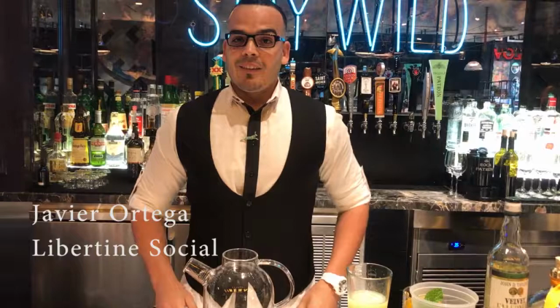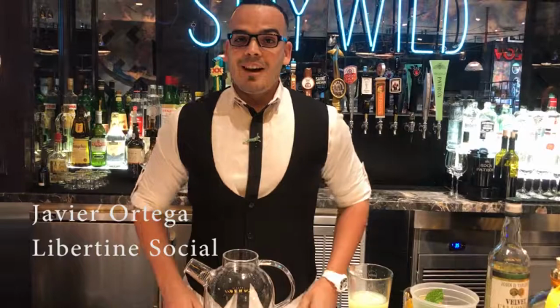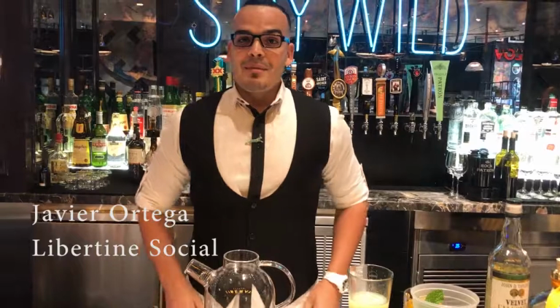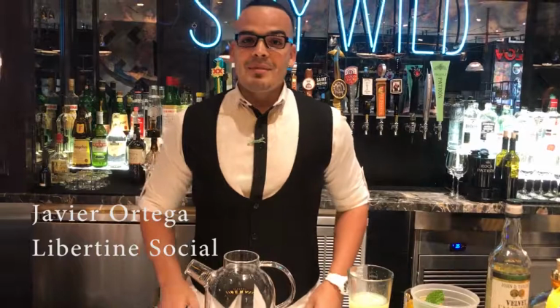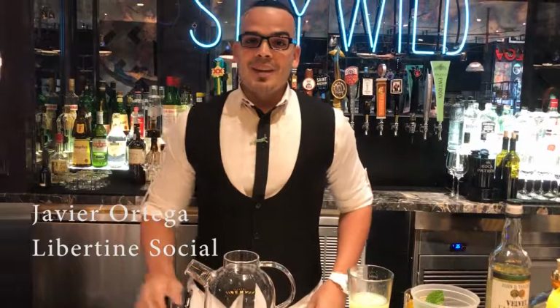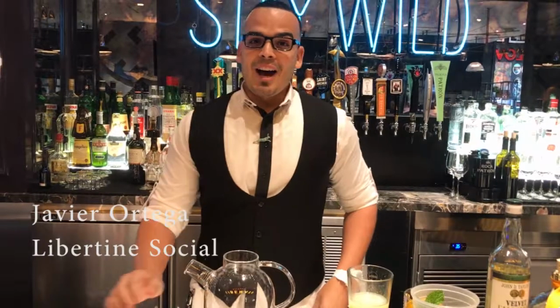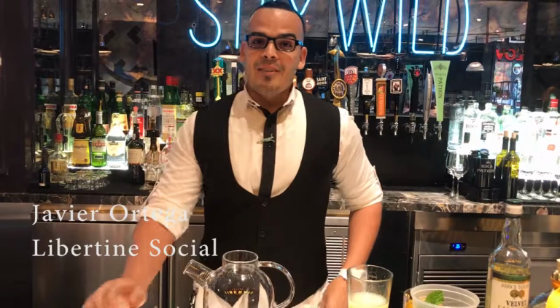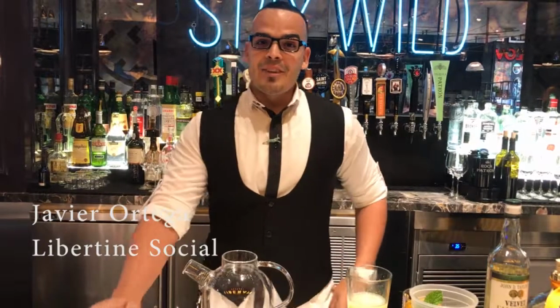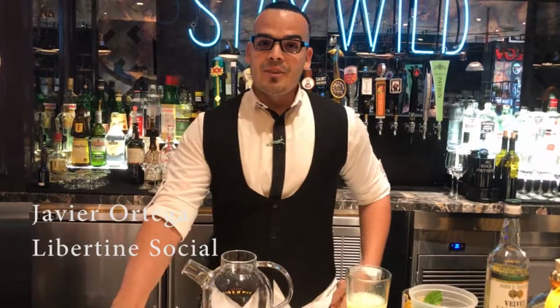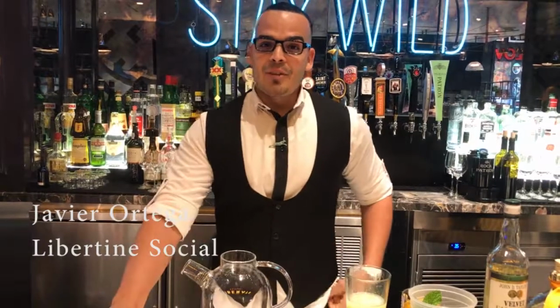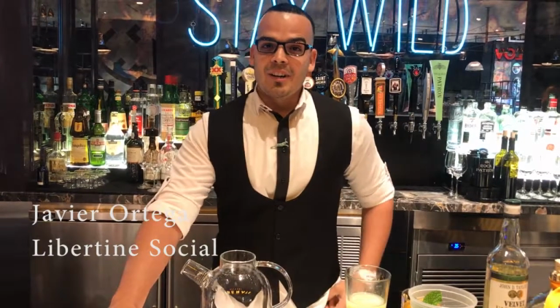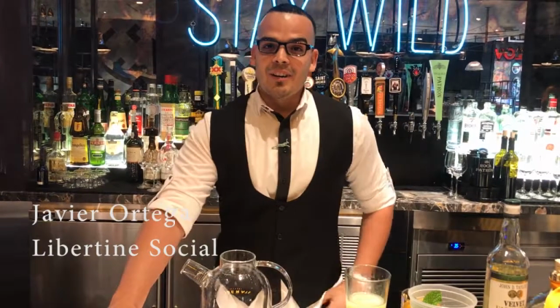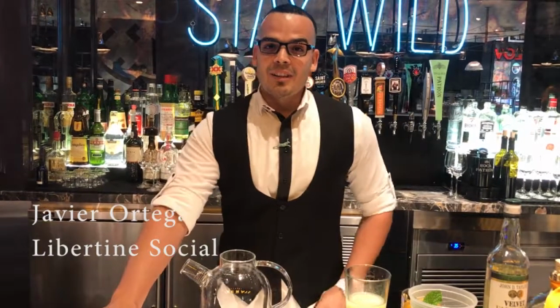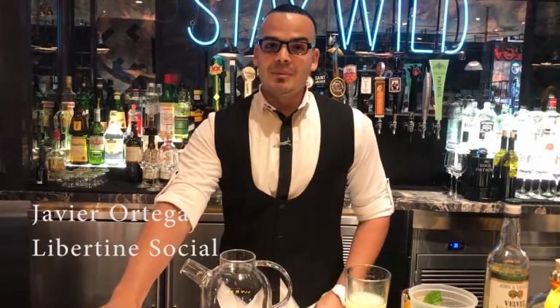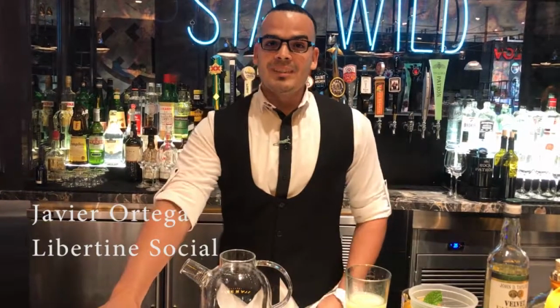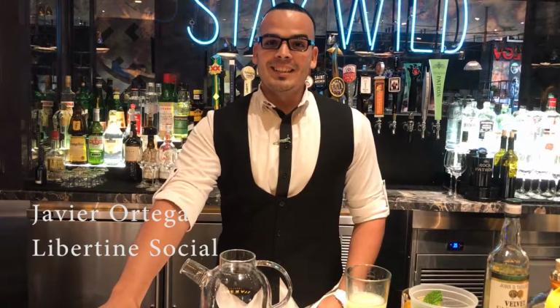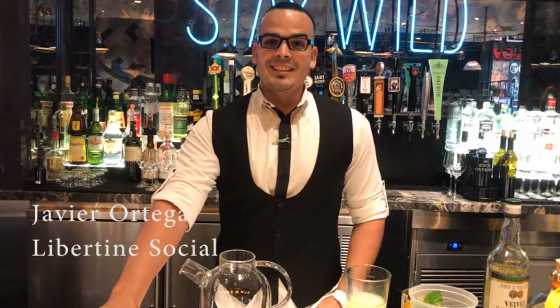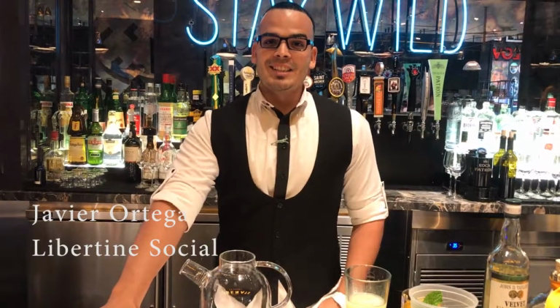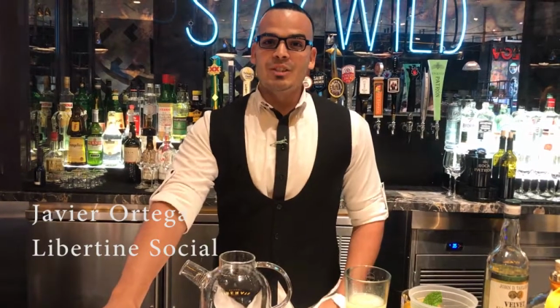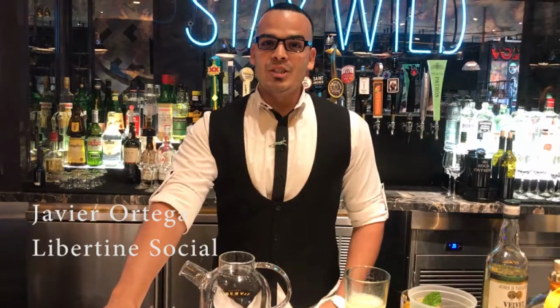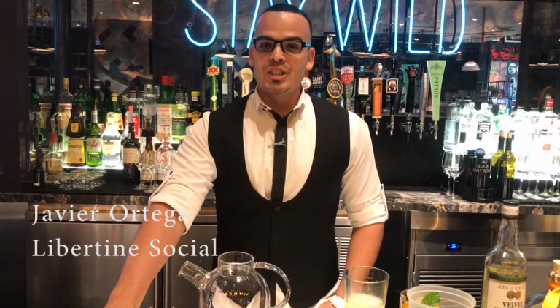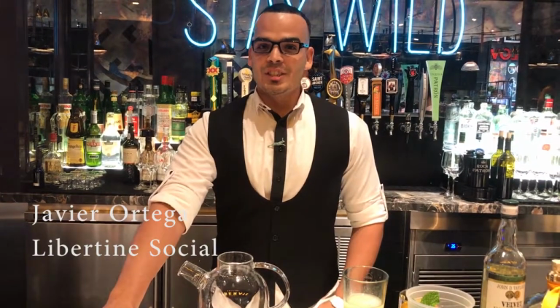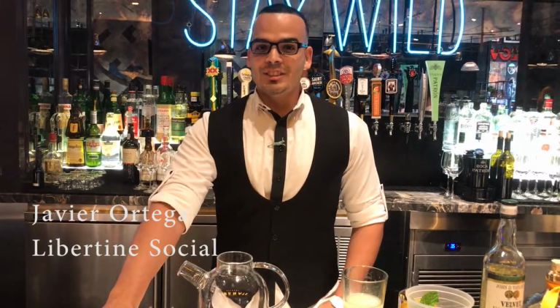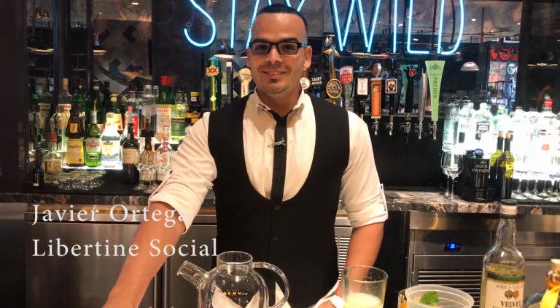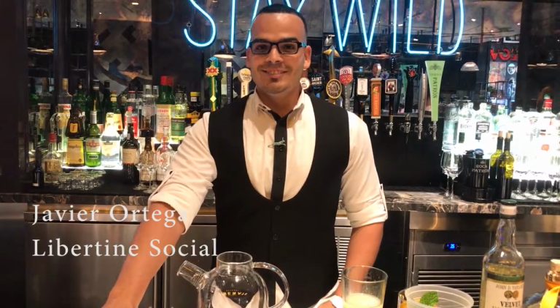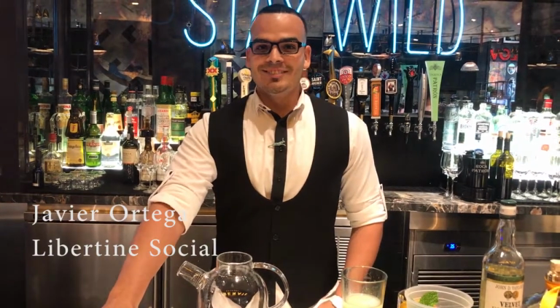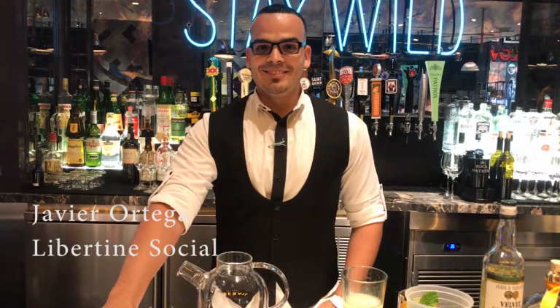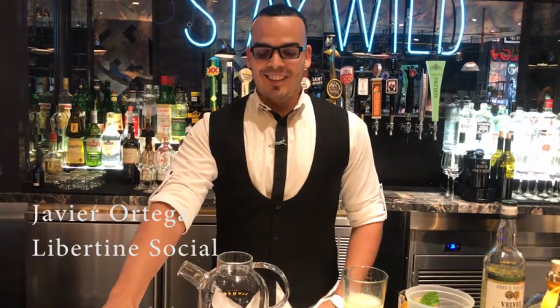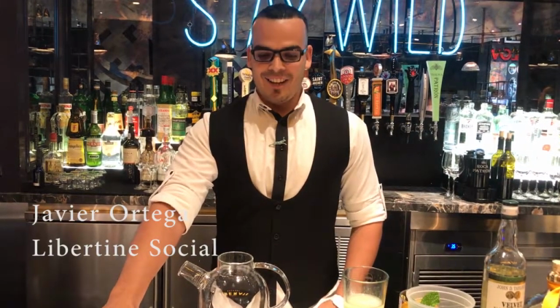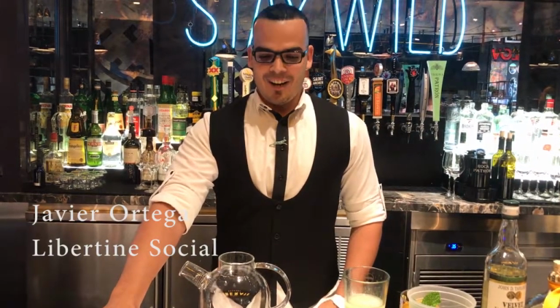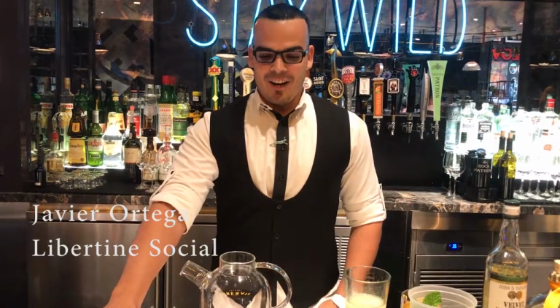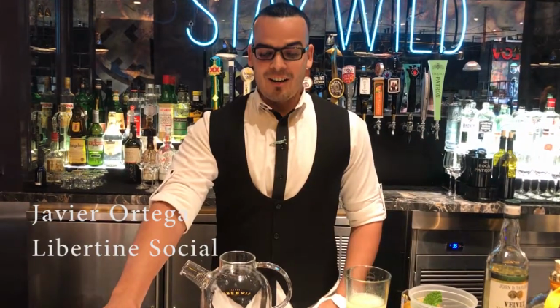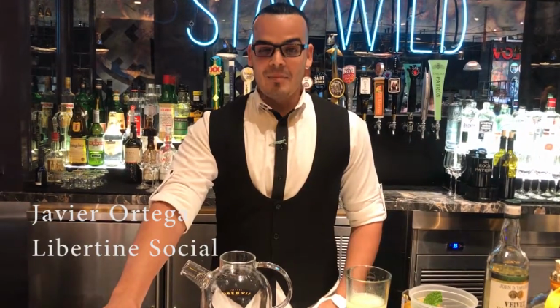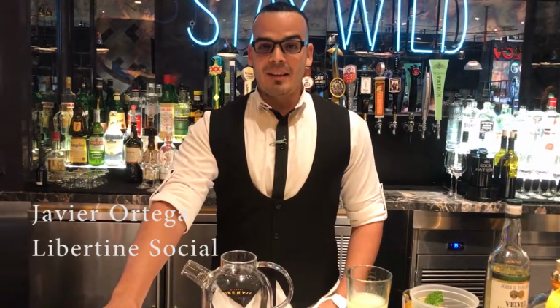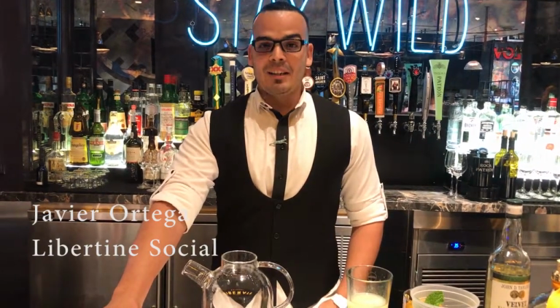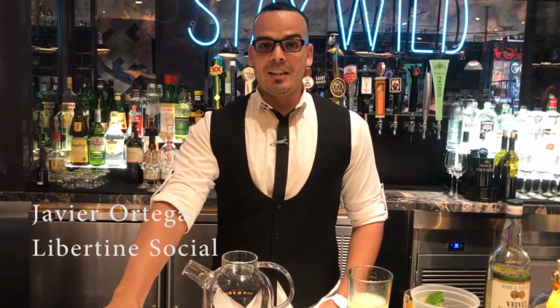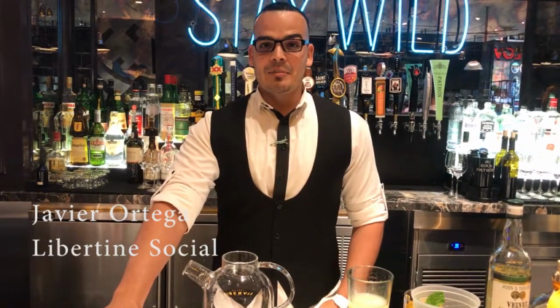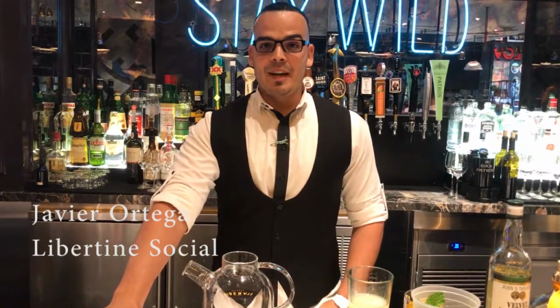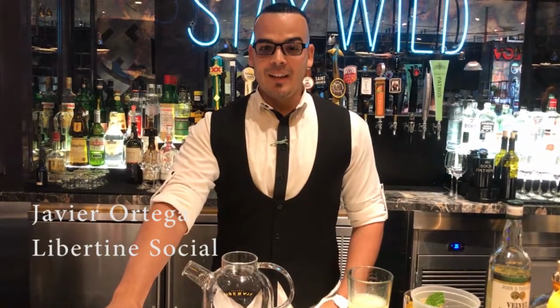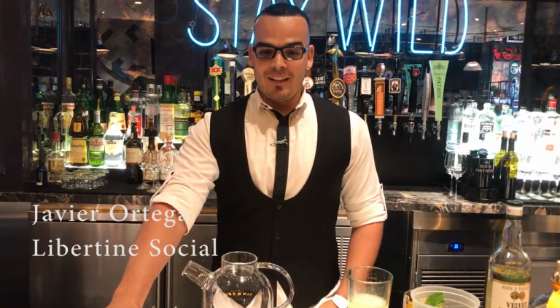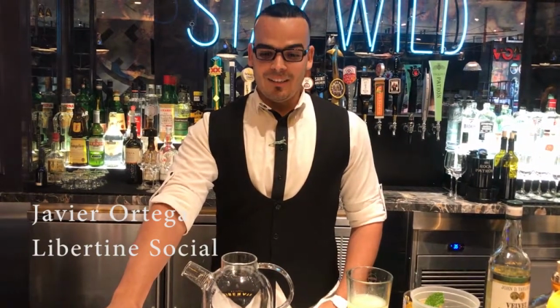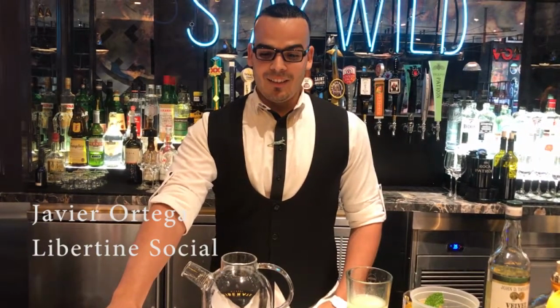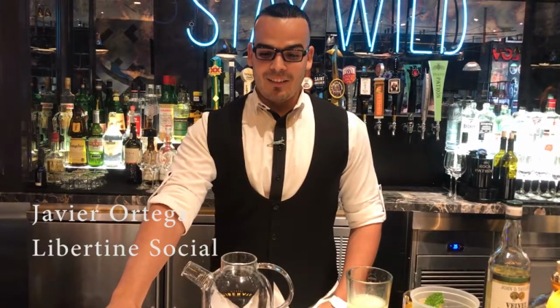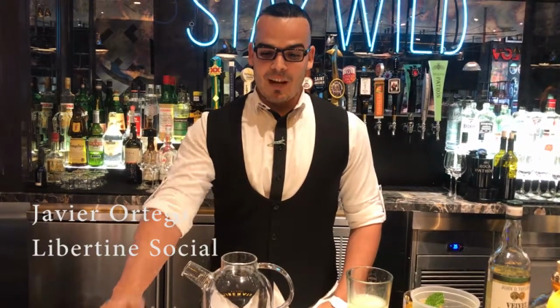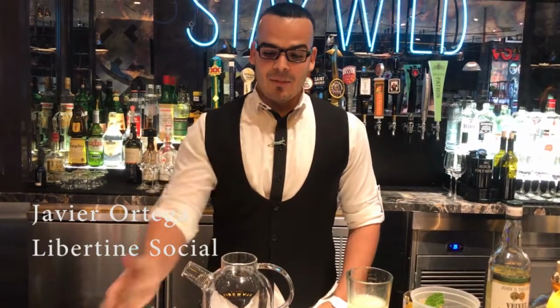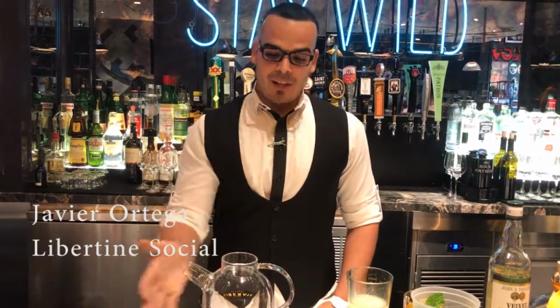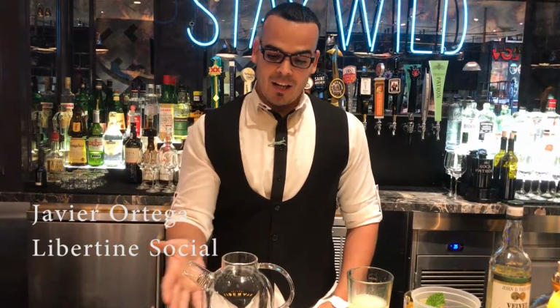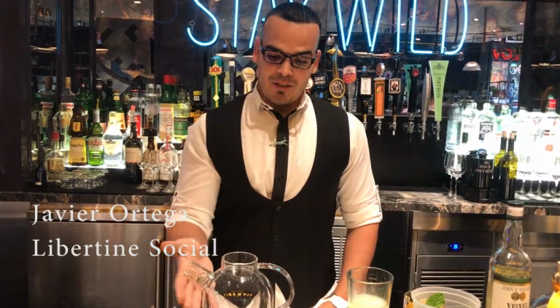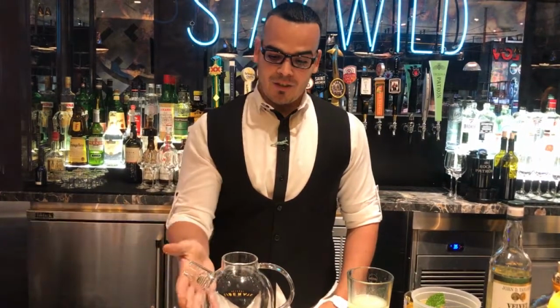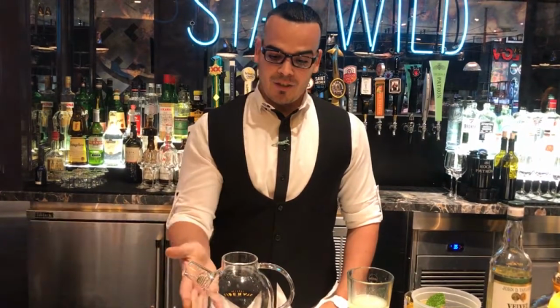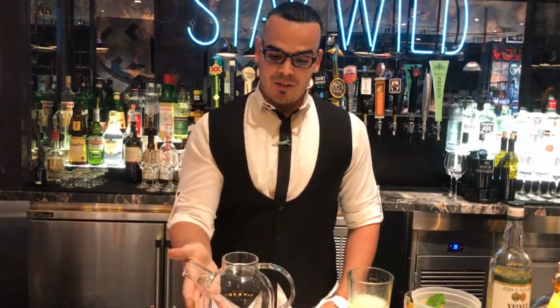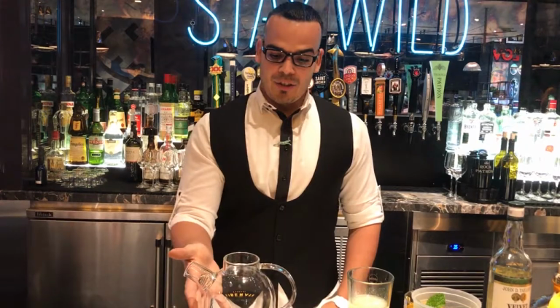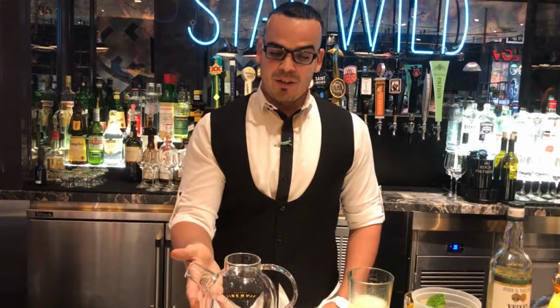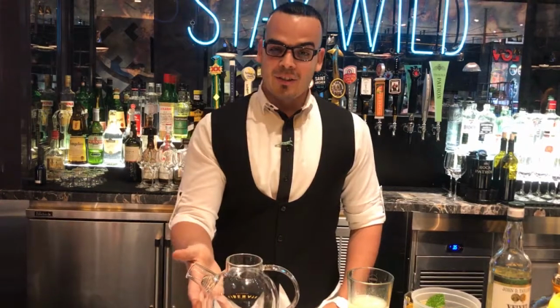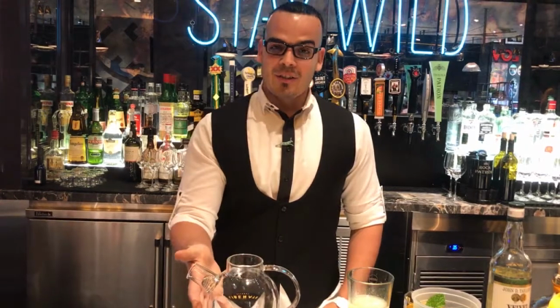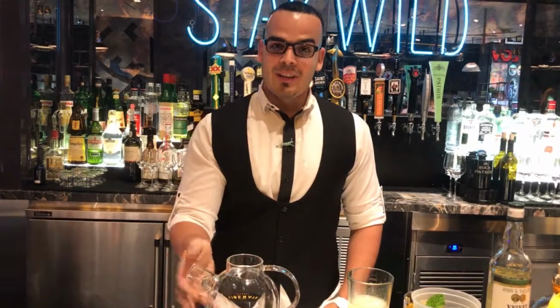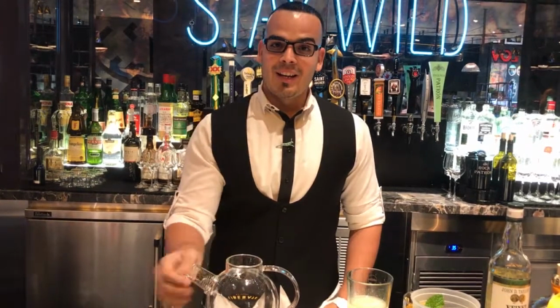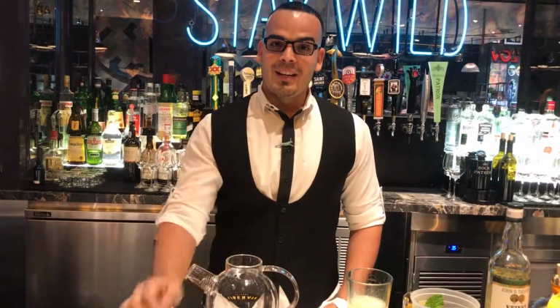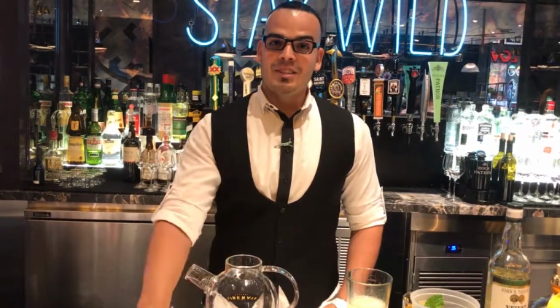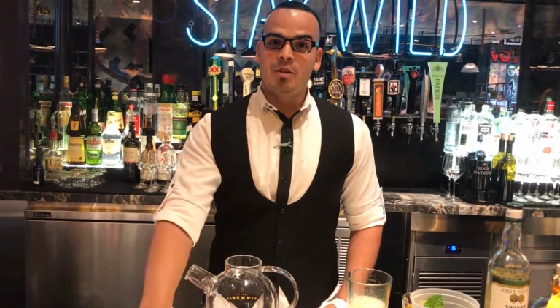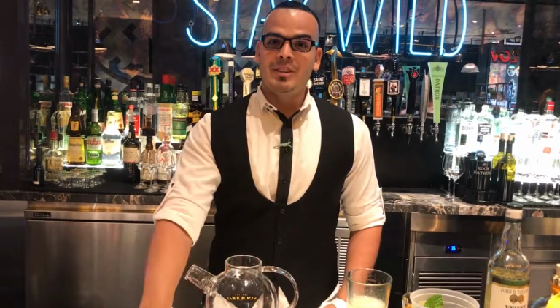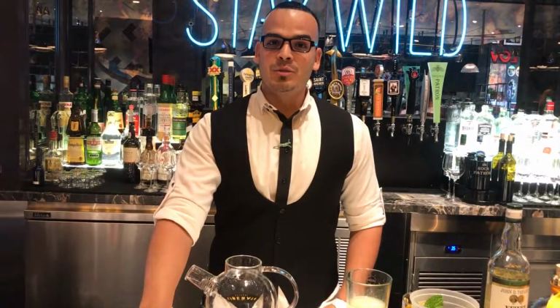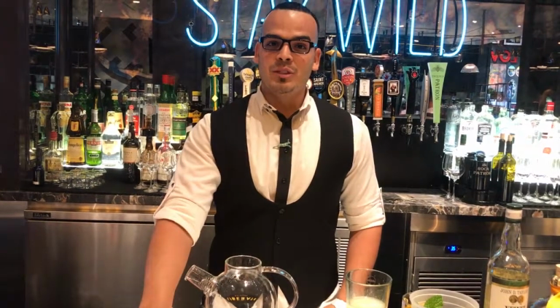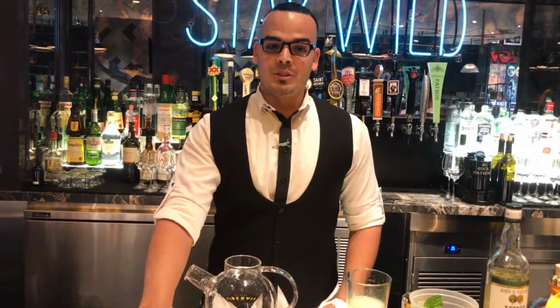Alright, this is Javier over here at Liberty Social, our Mandalay Bay, and I'm going to get you your Summer Swizz.